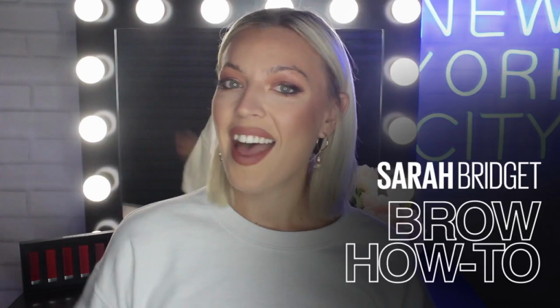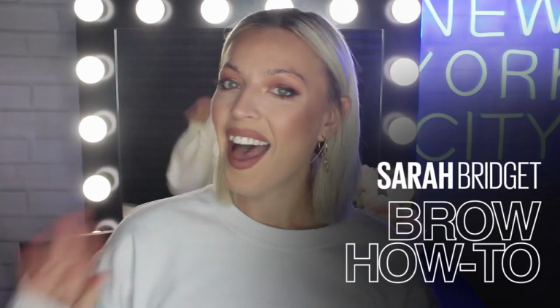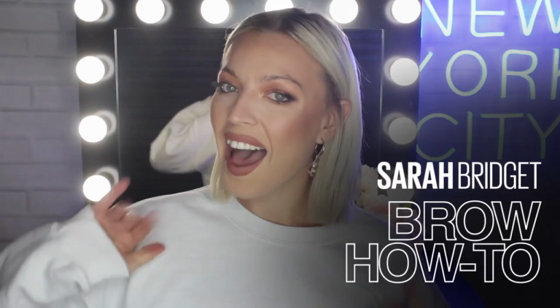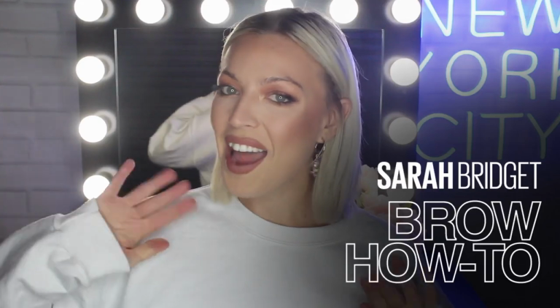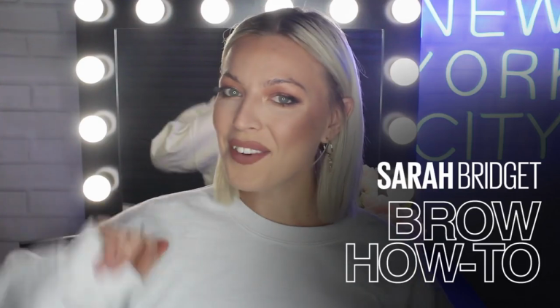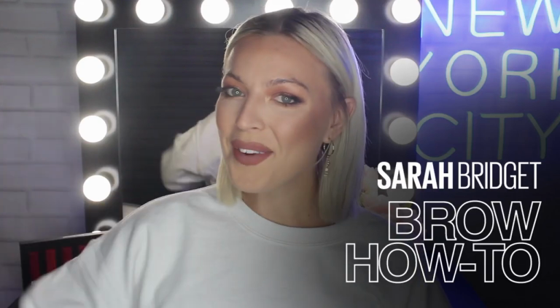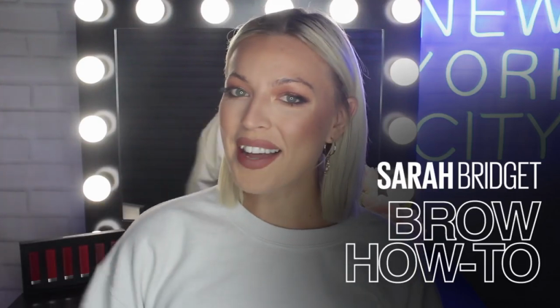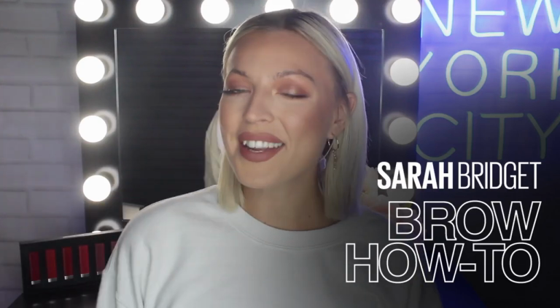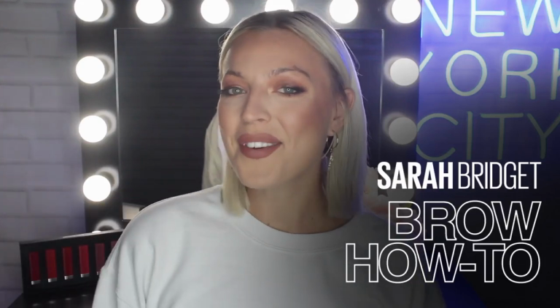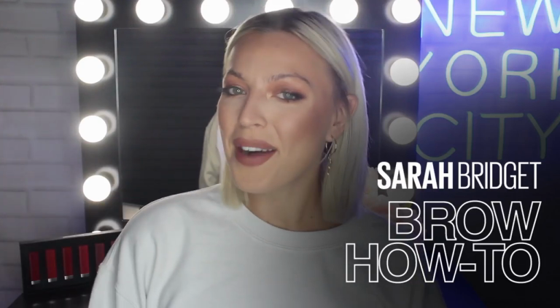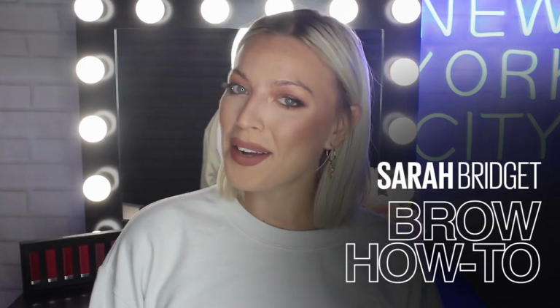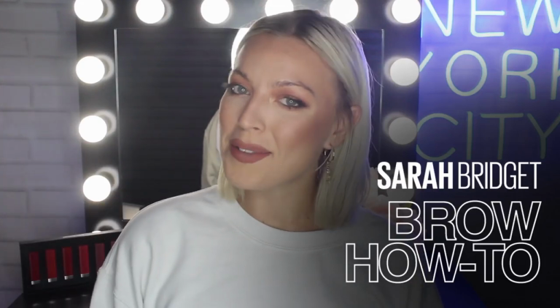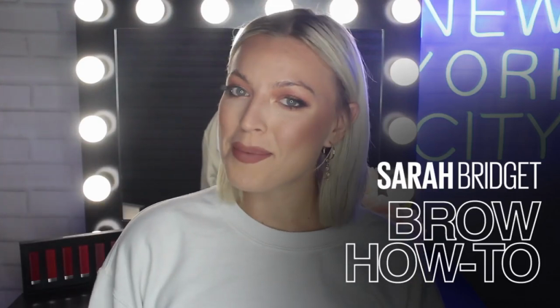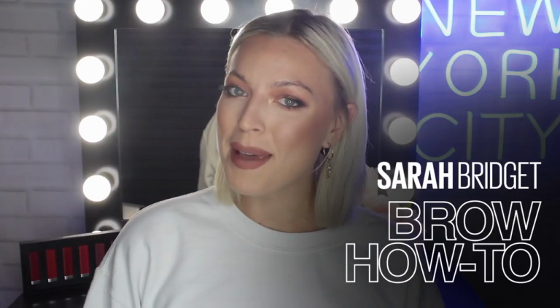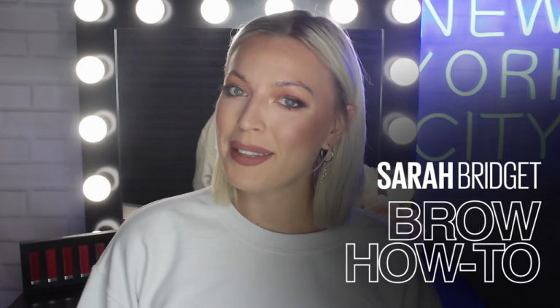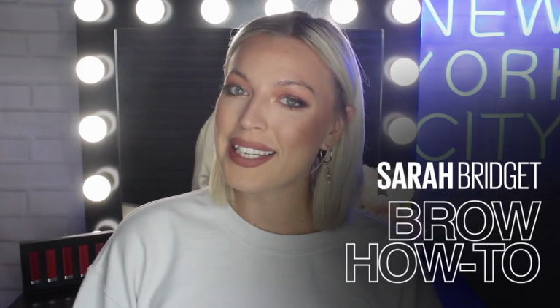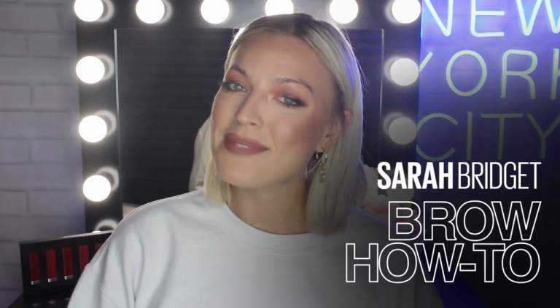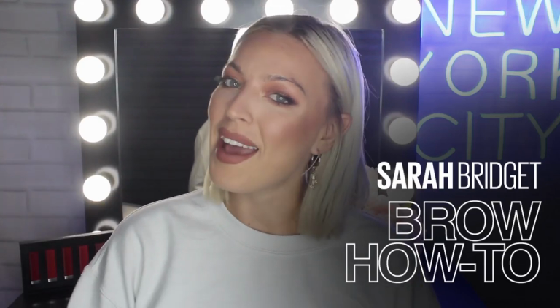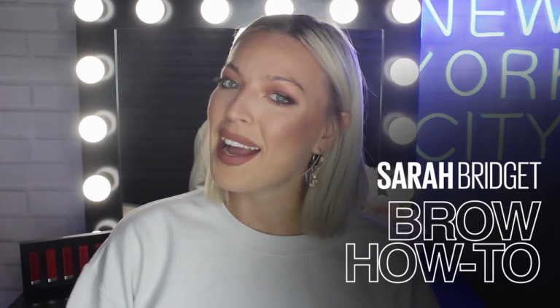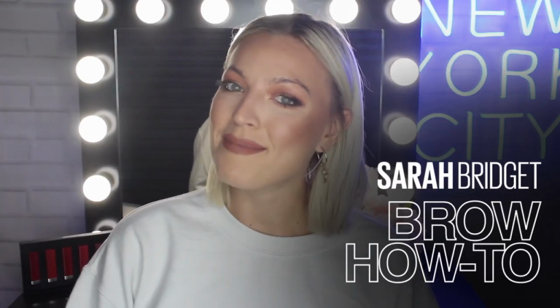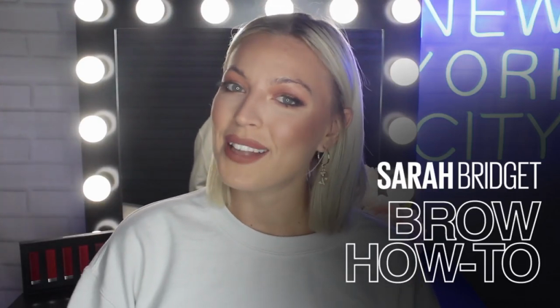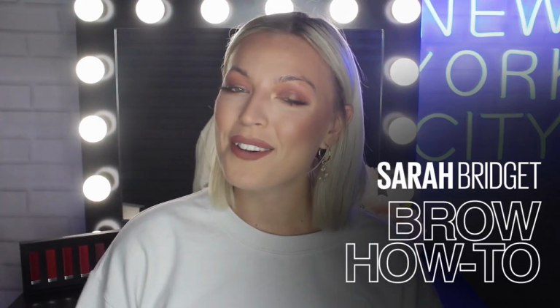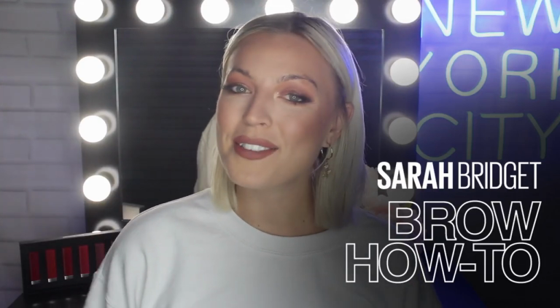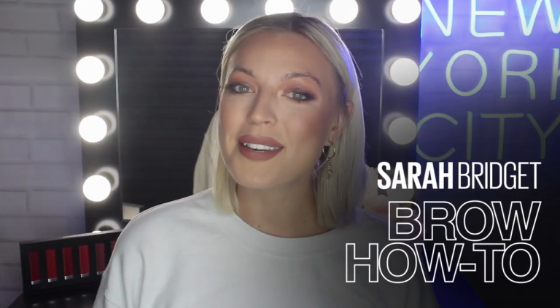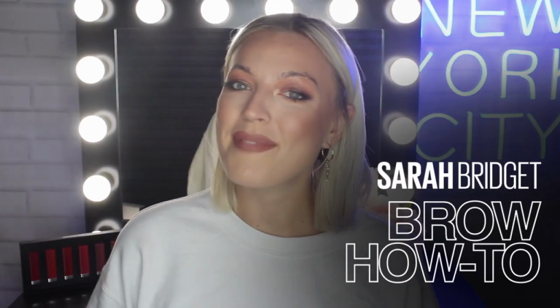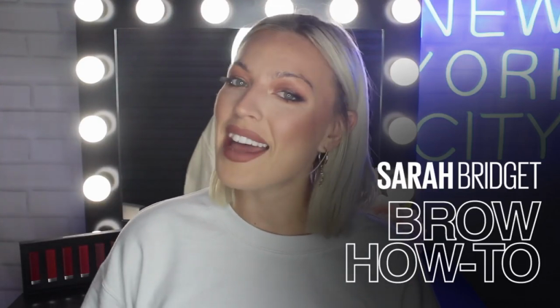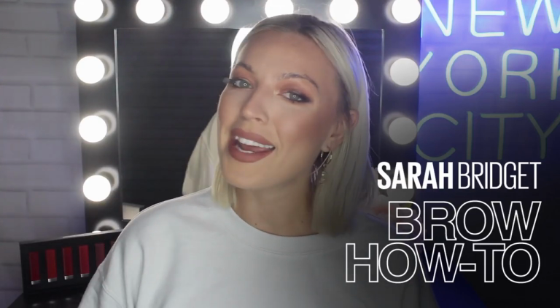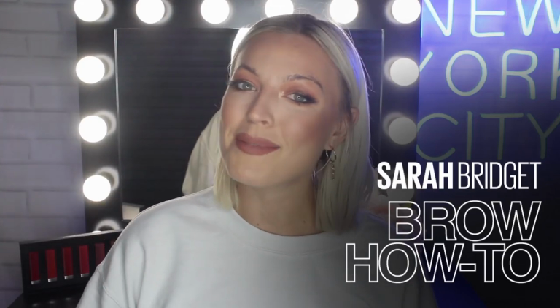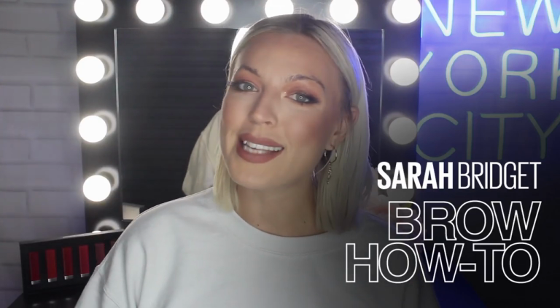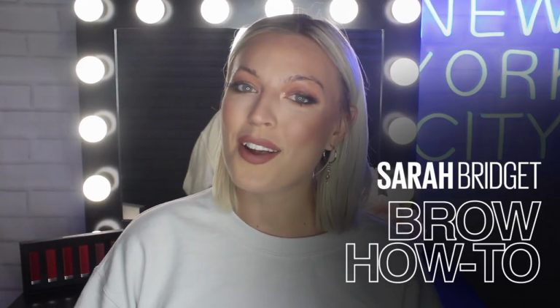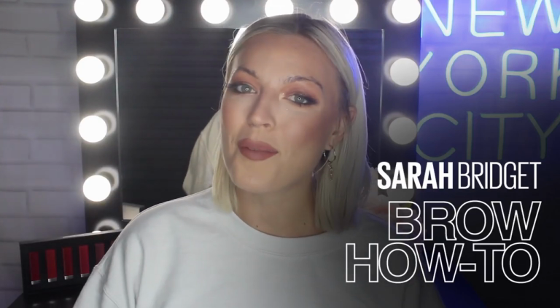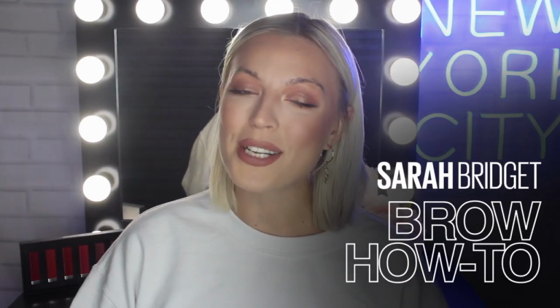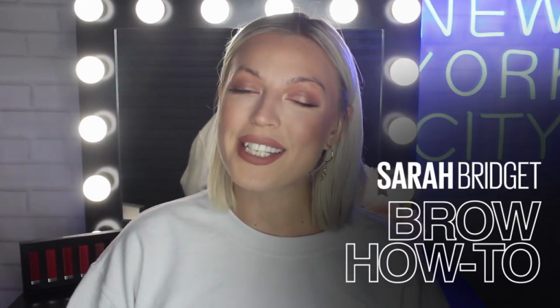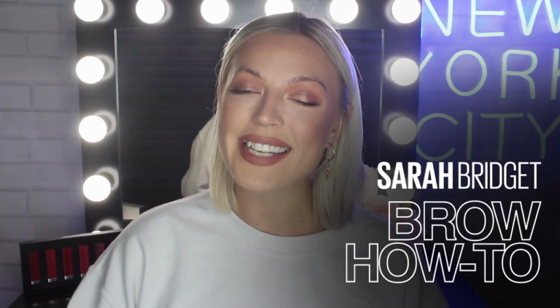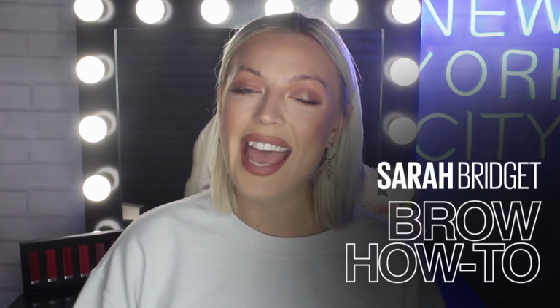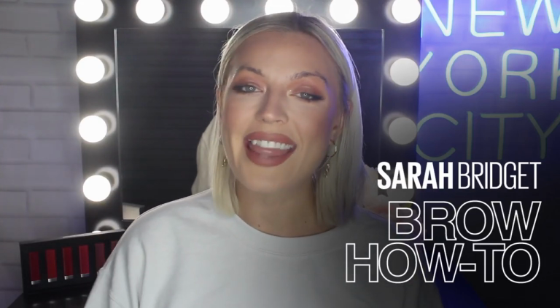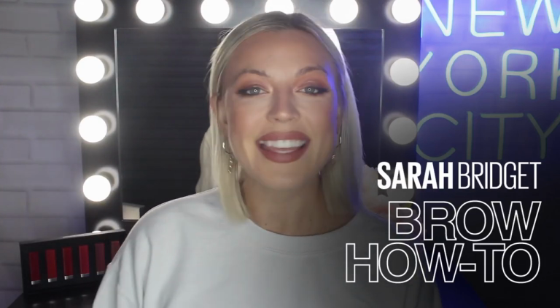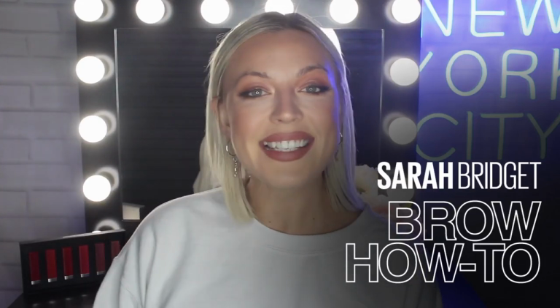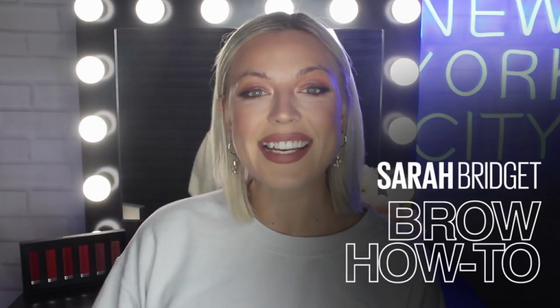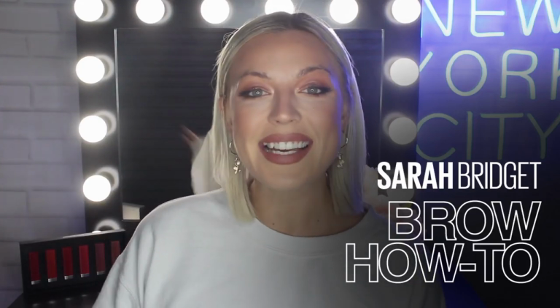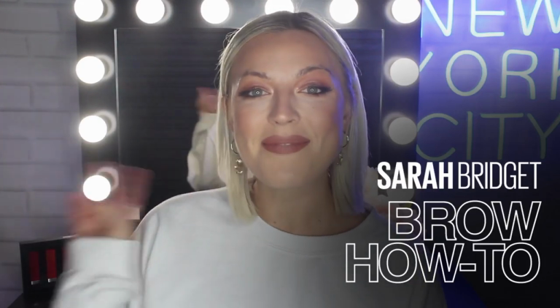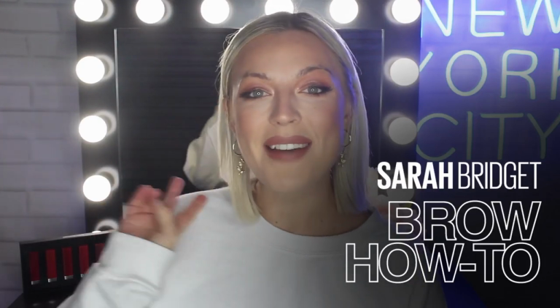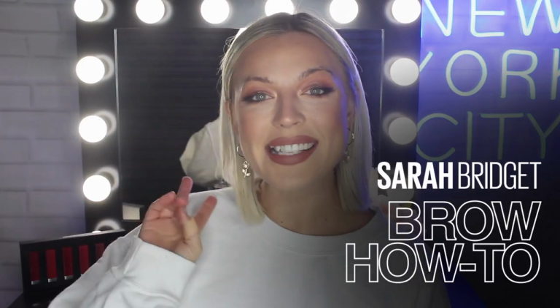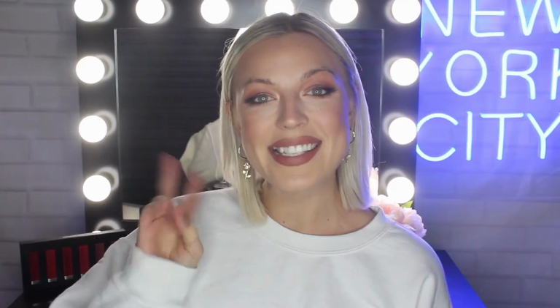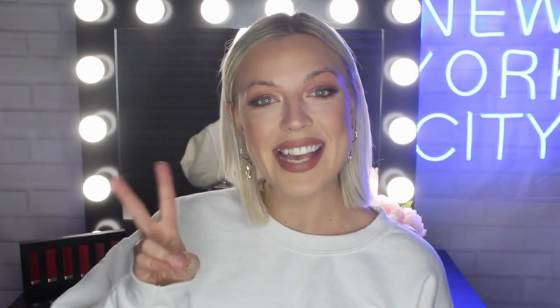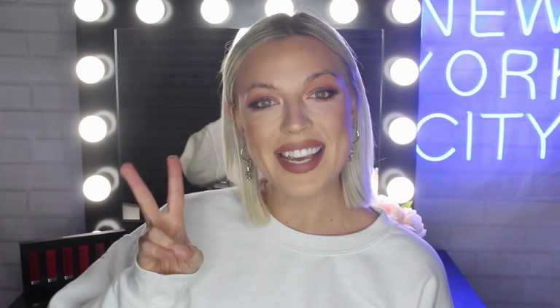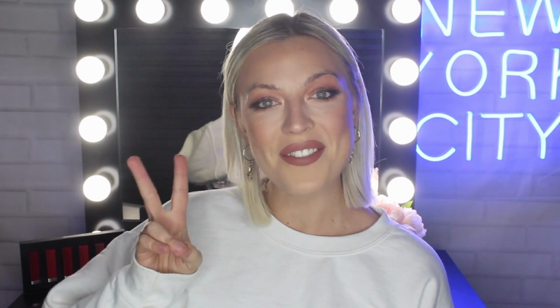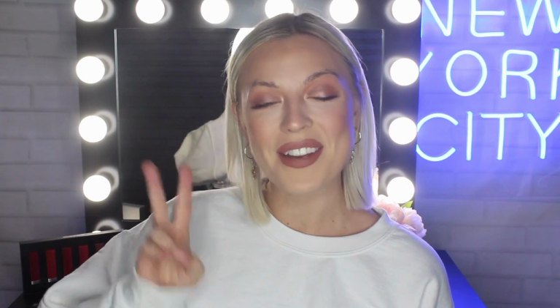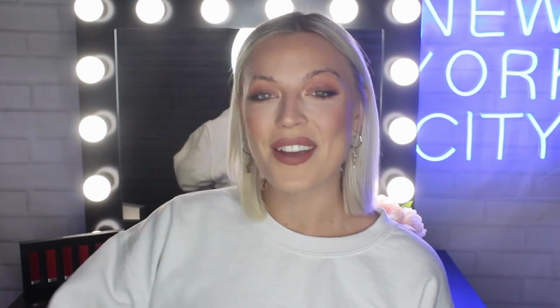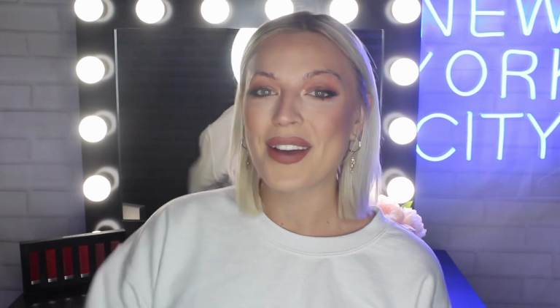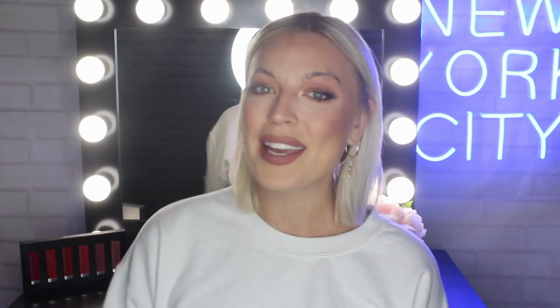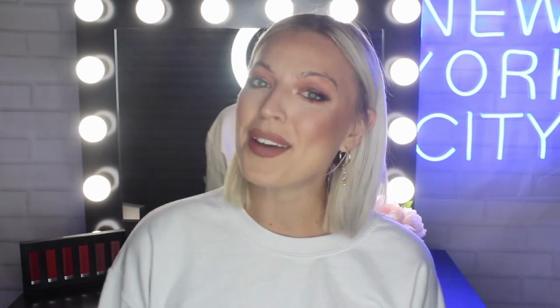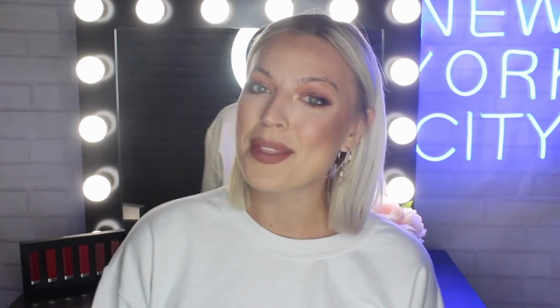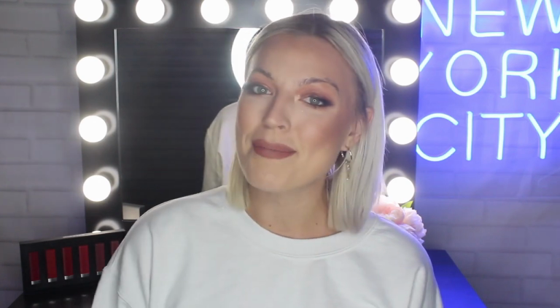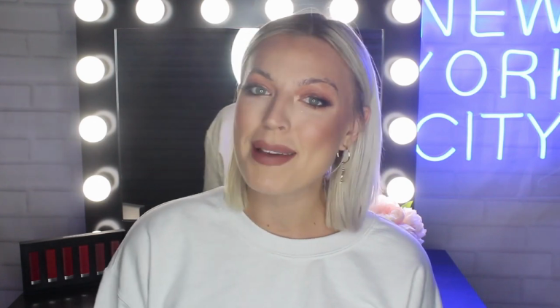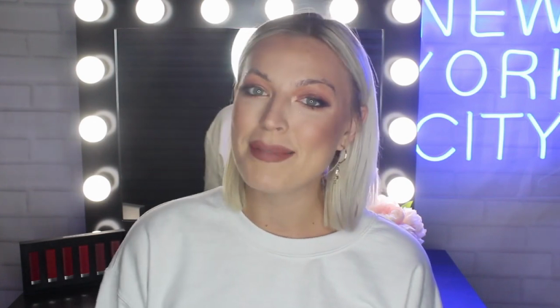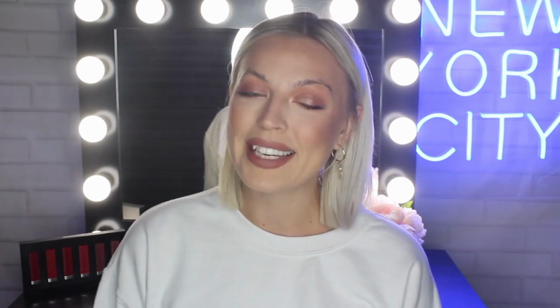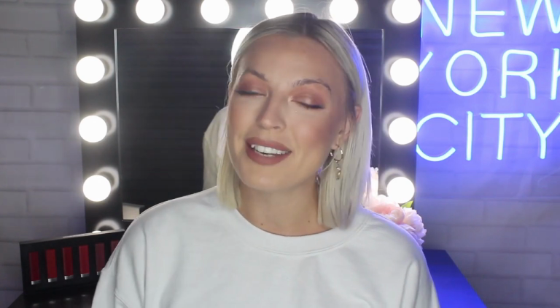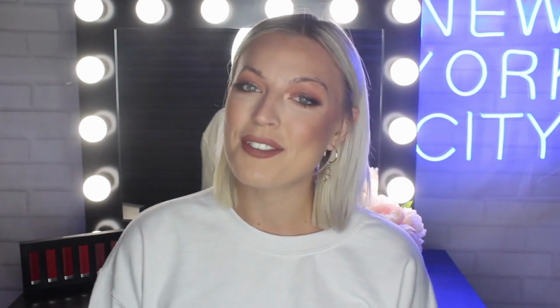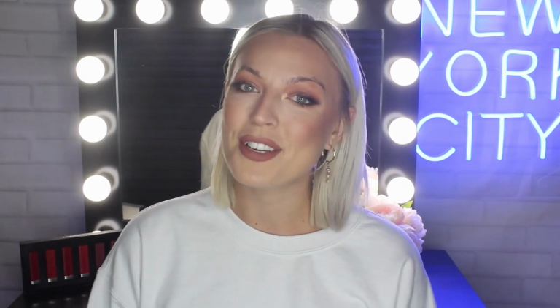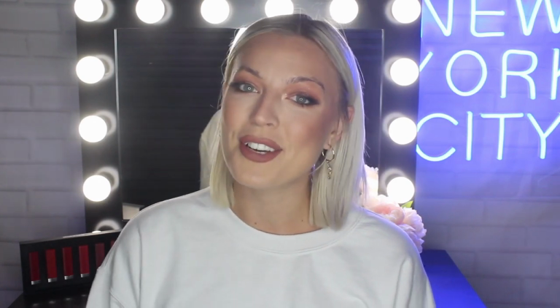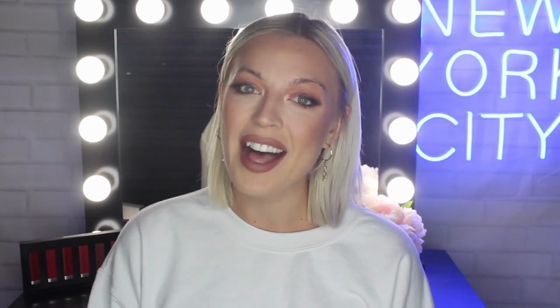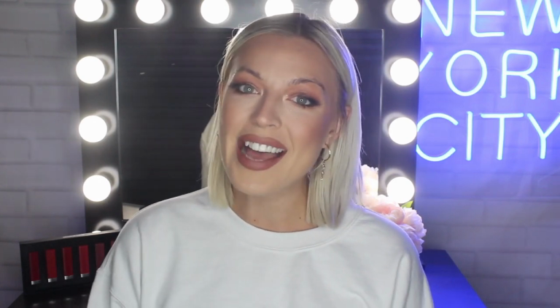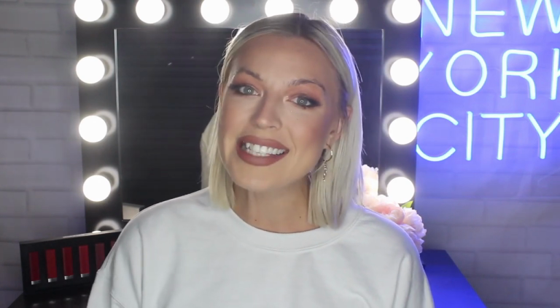Hi everyone! Welcome to Maybelline's Makeup Loft. My name is Sarah Bridget and this is my second video here with Maybelline for you guys.